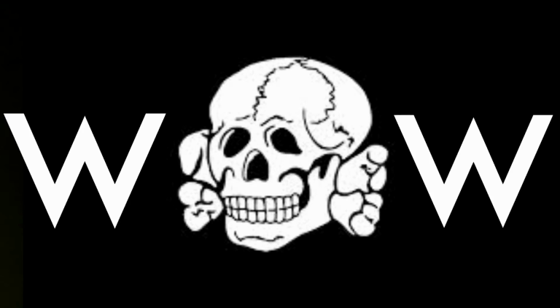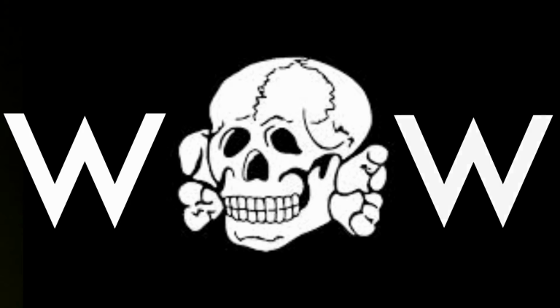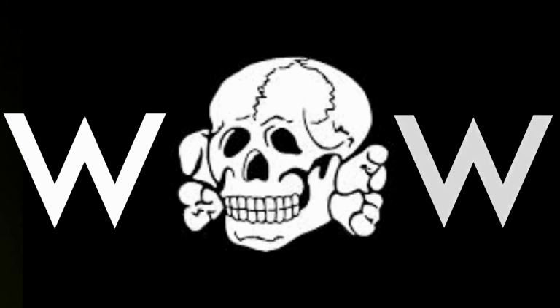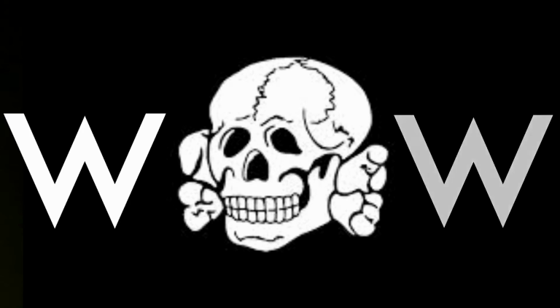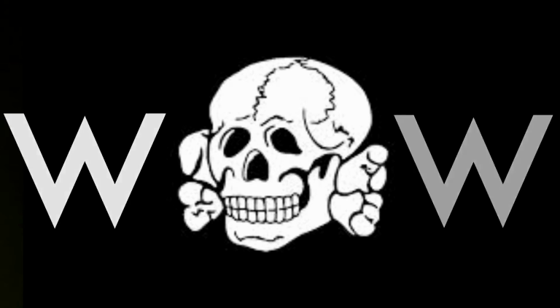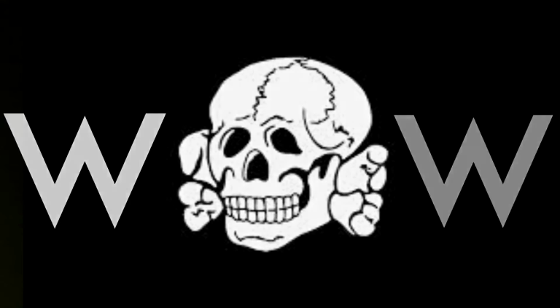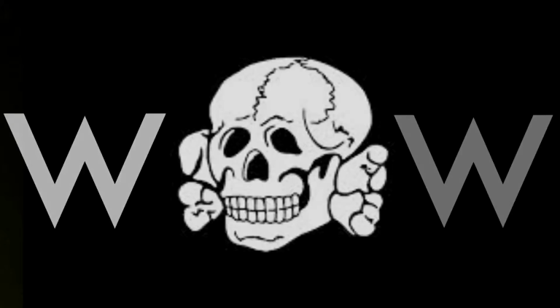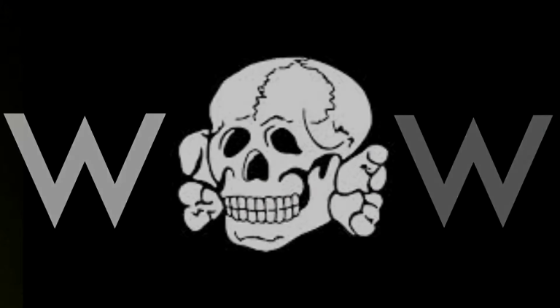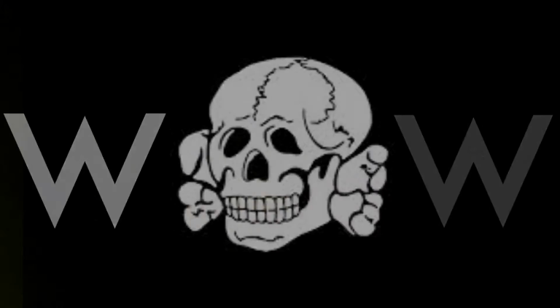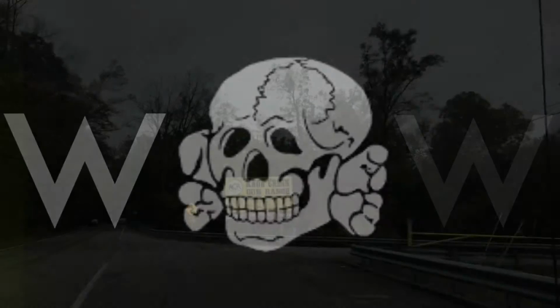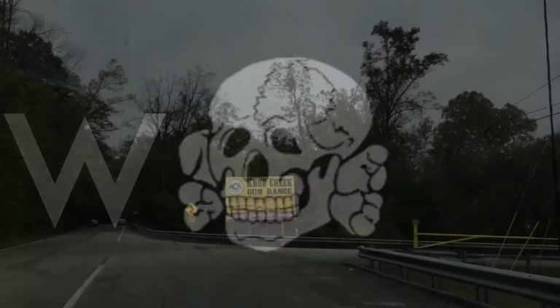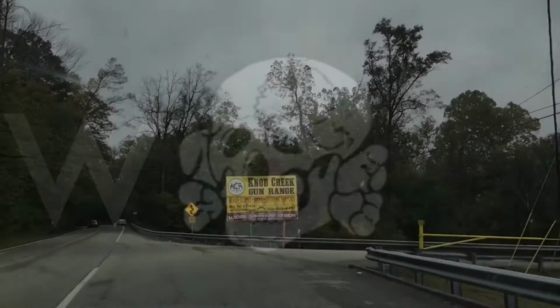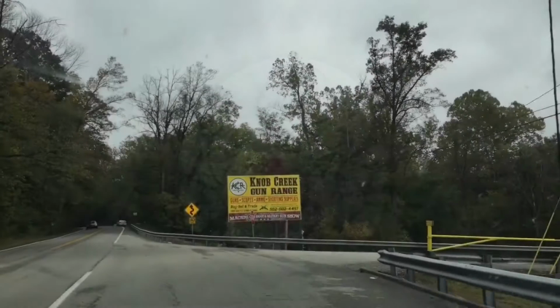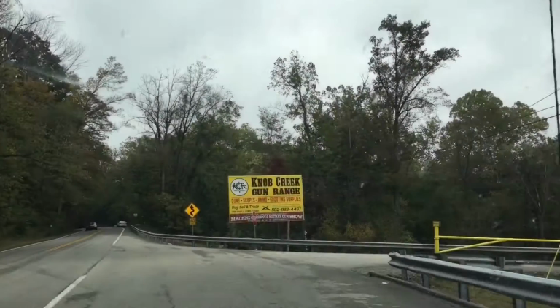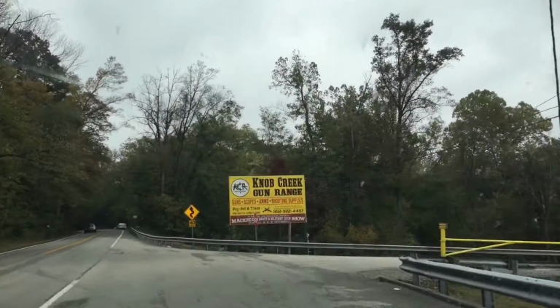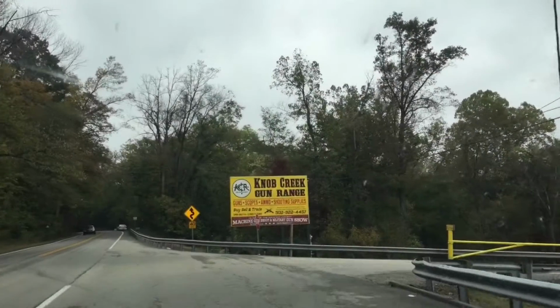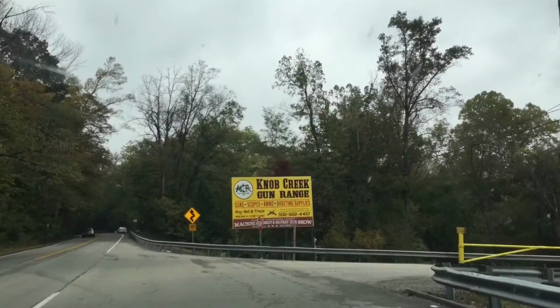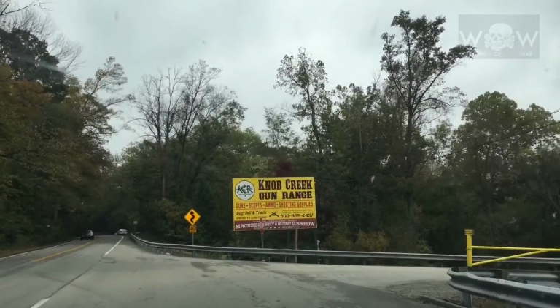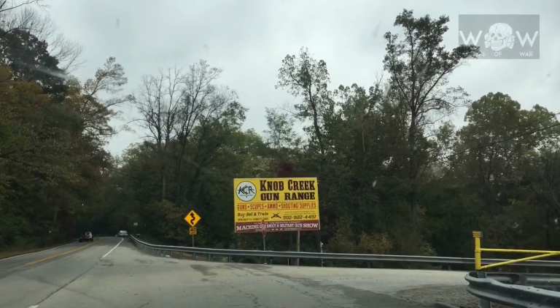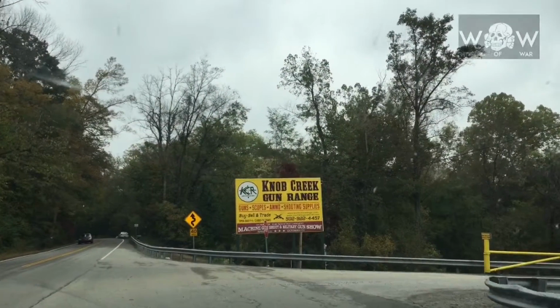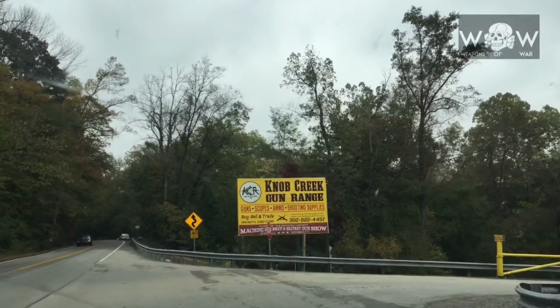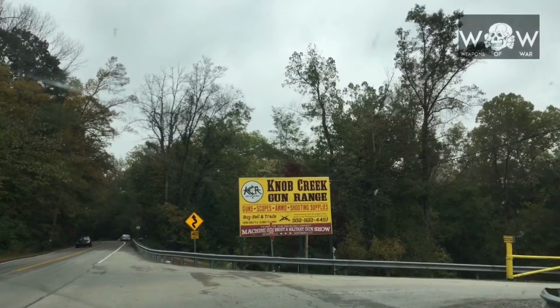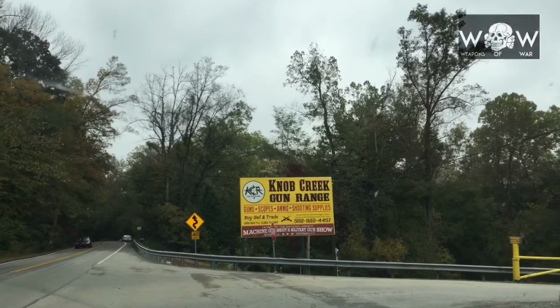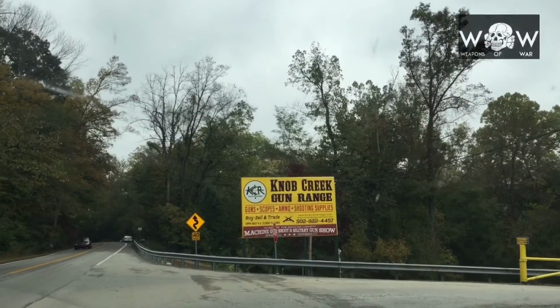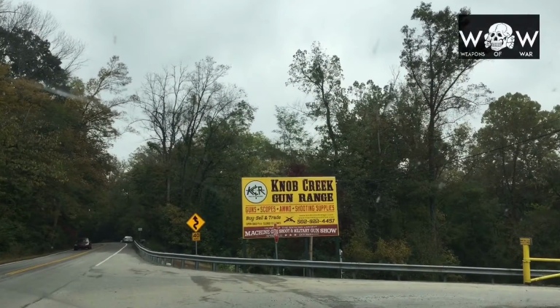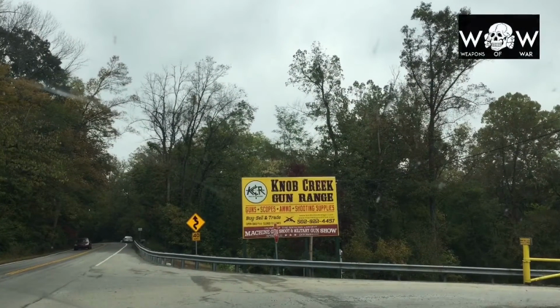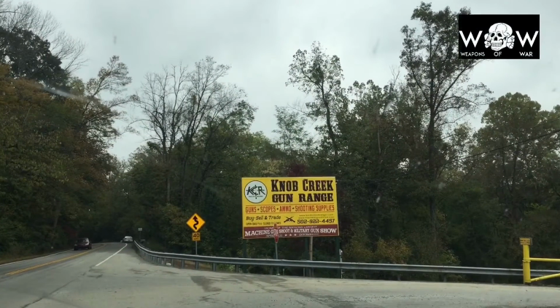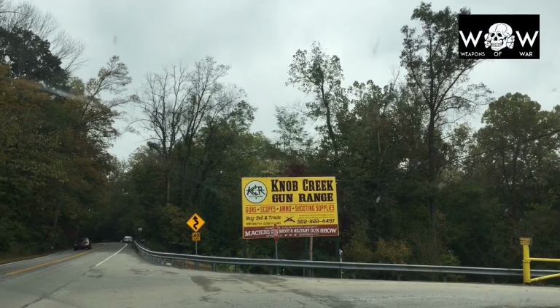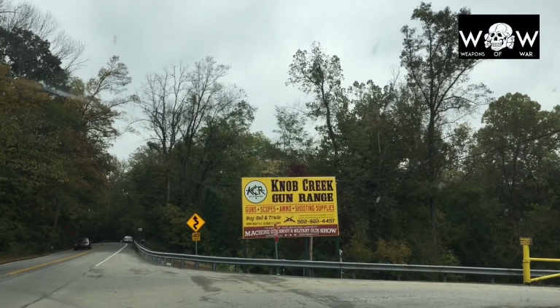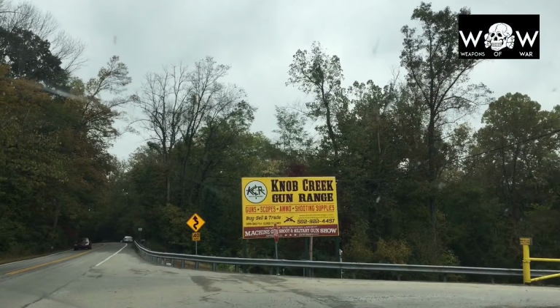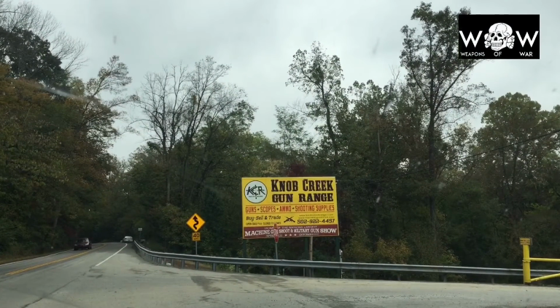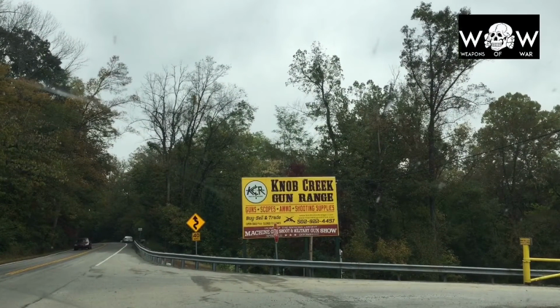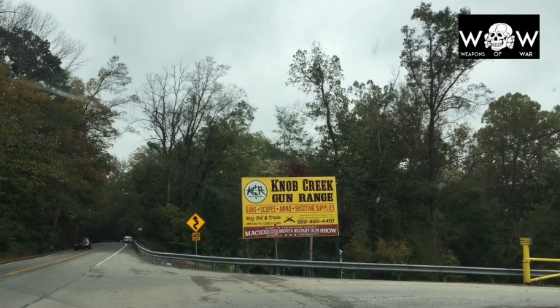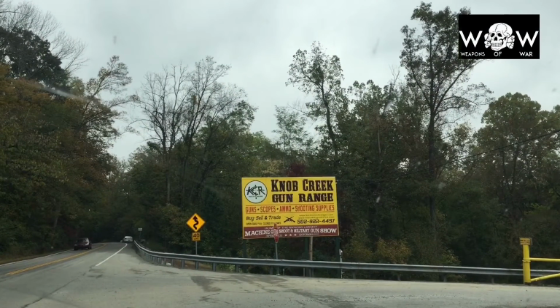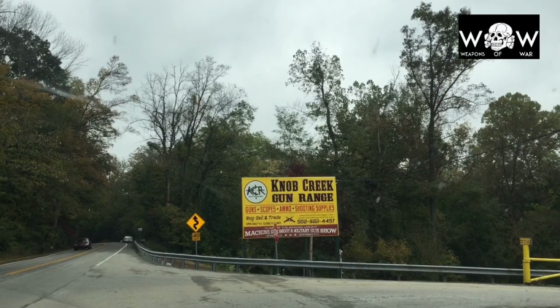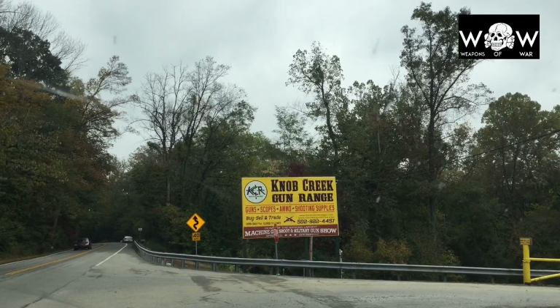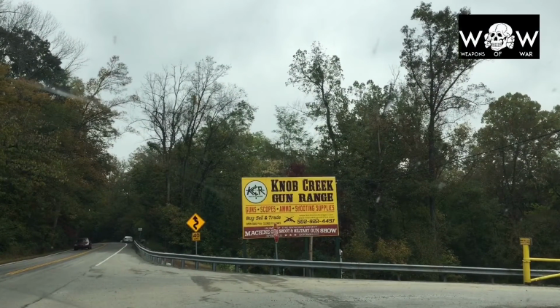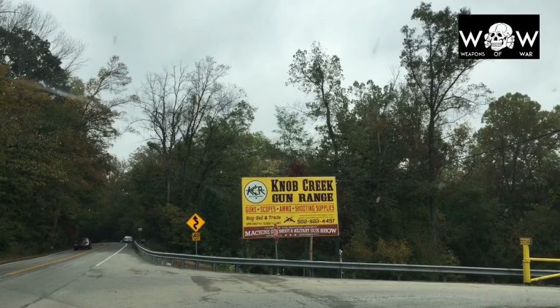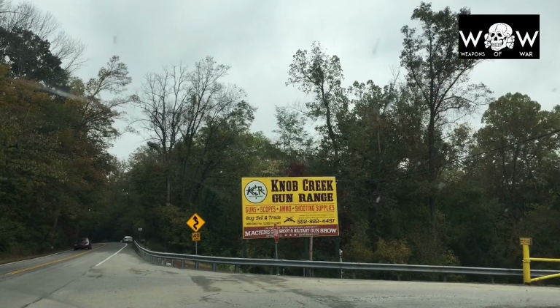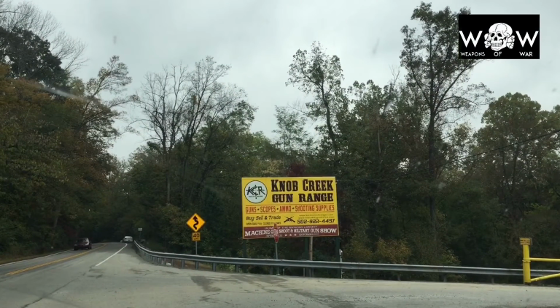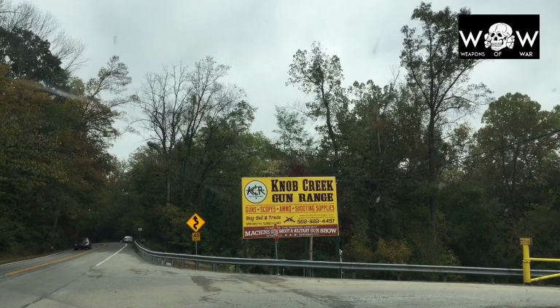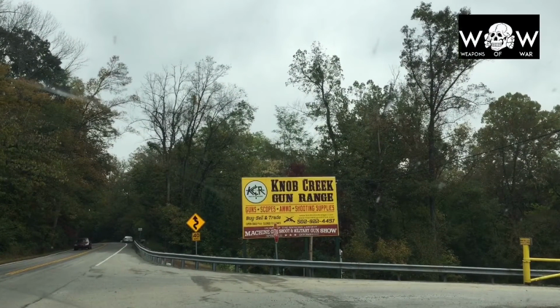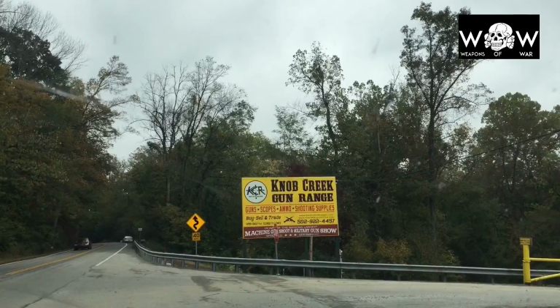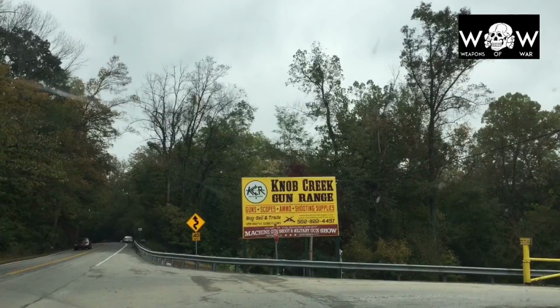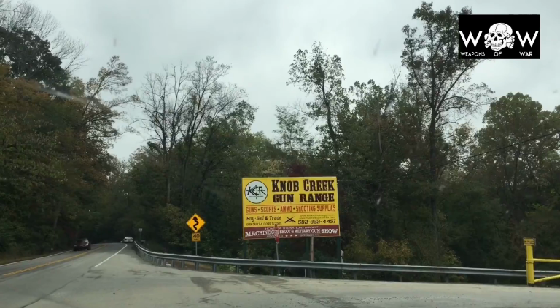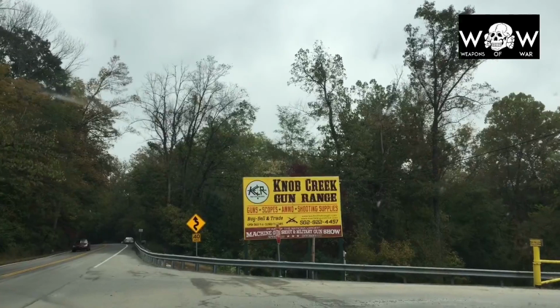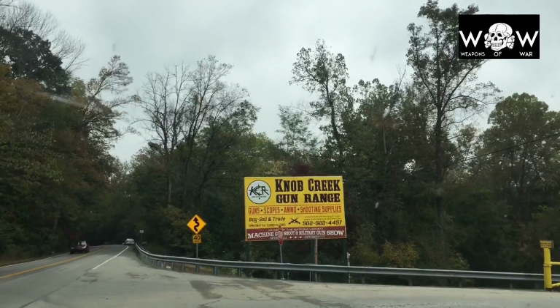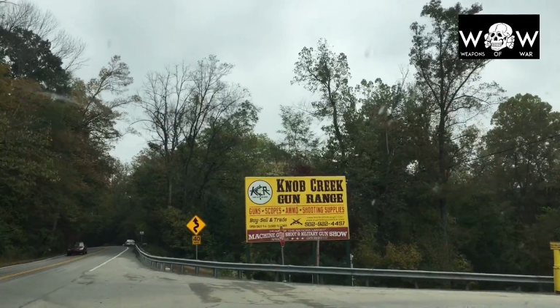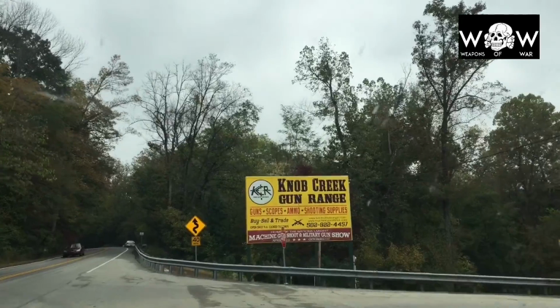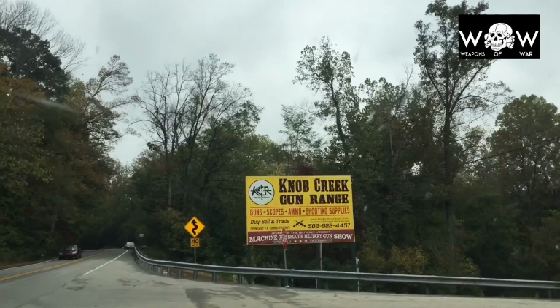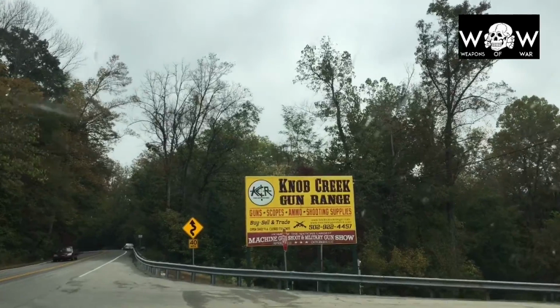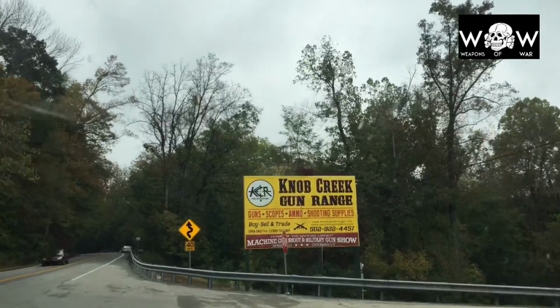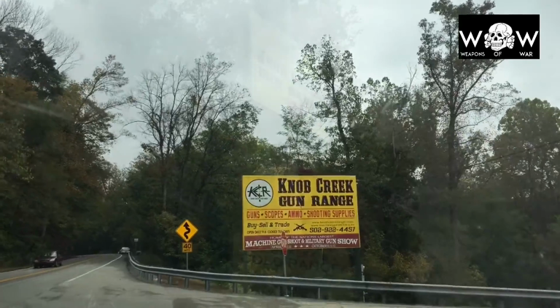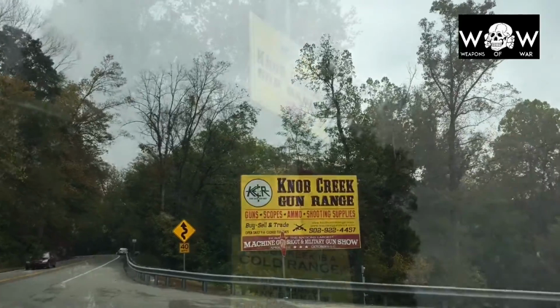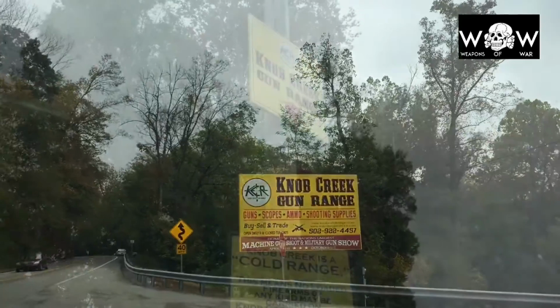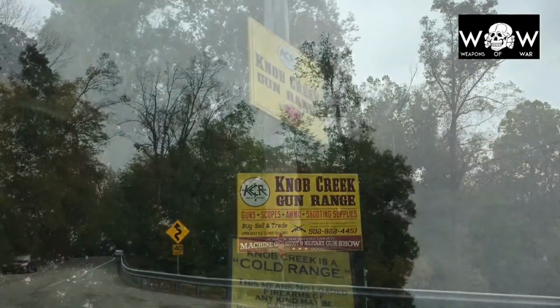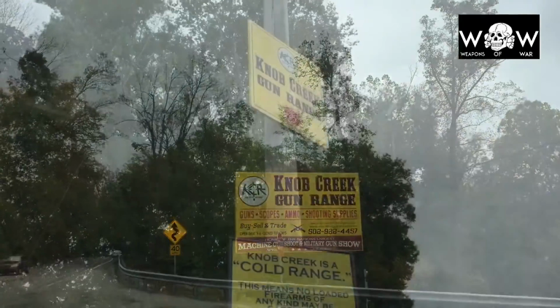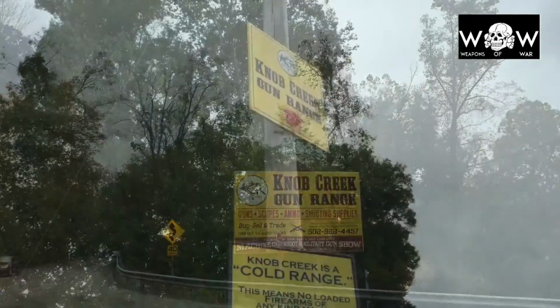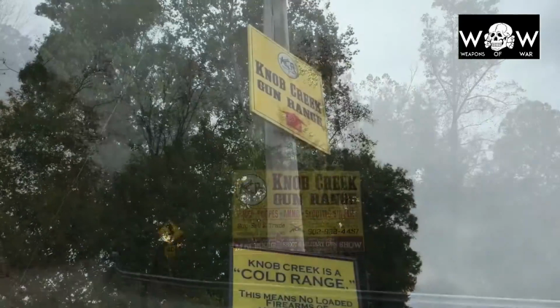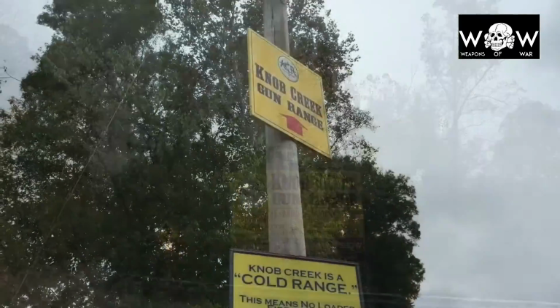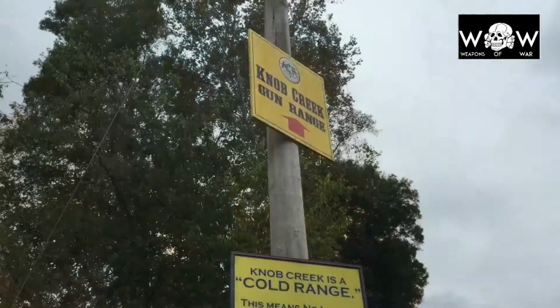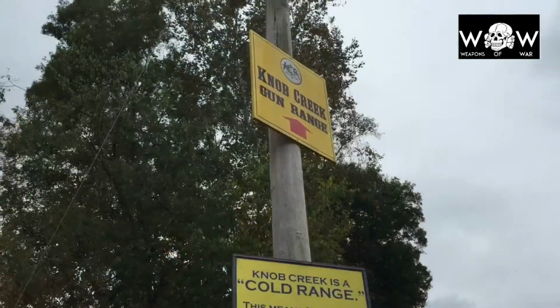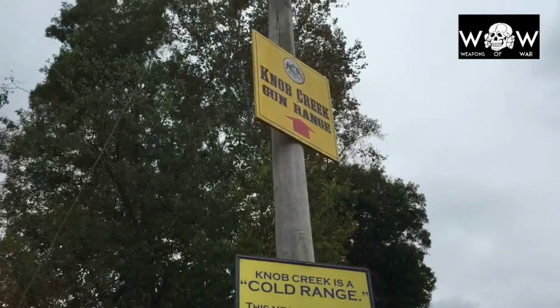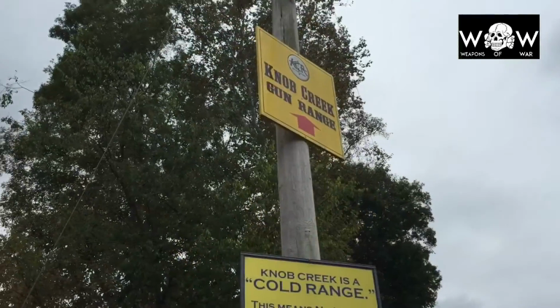This is coverage of Knob Creek that we shot last year that is just now surfacing back up, so hope you enjoy.